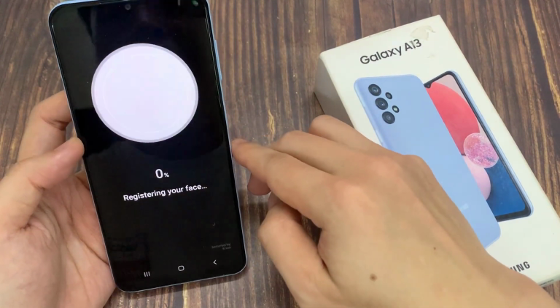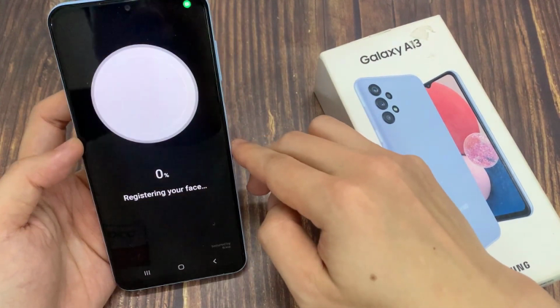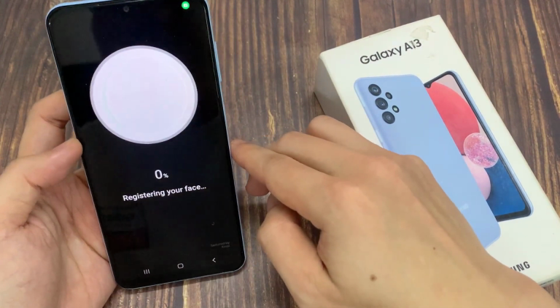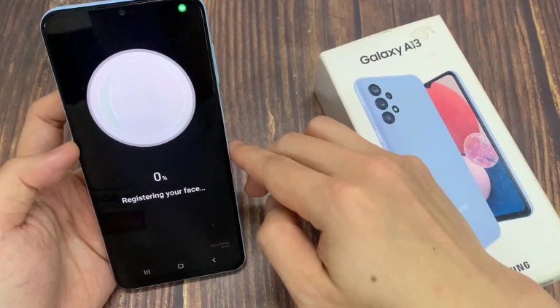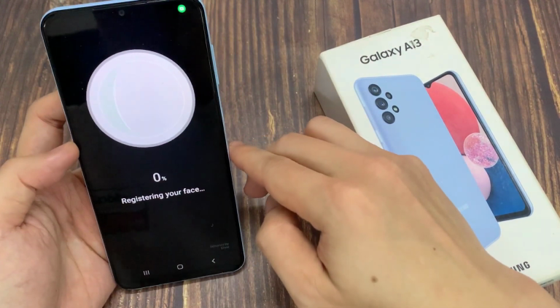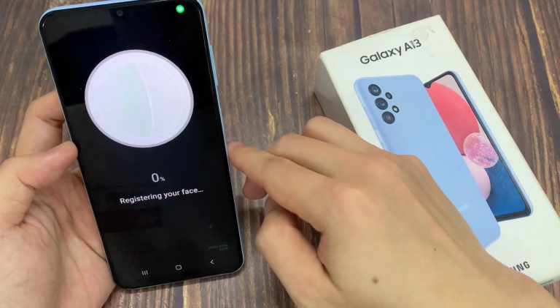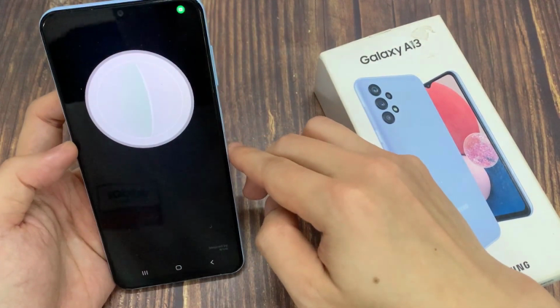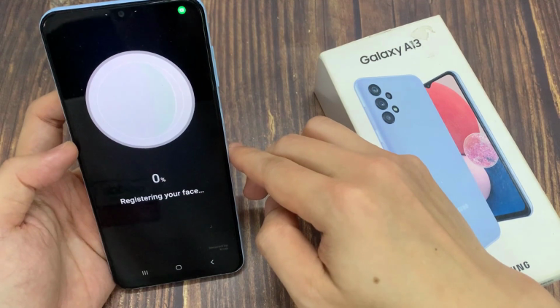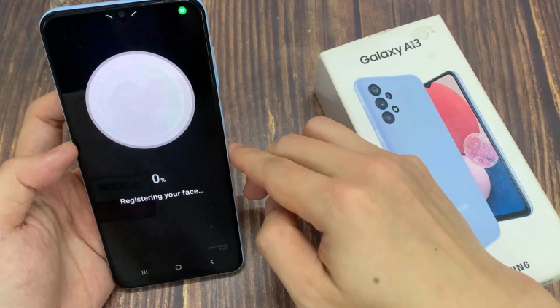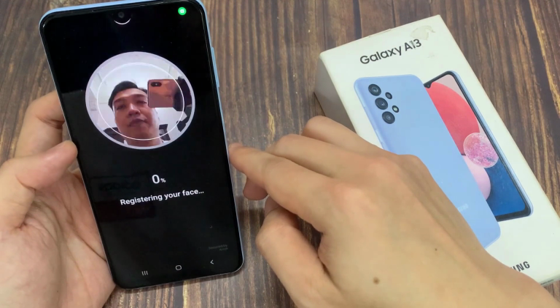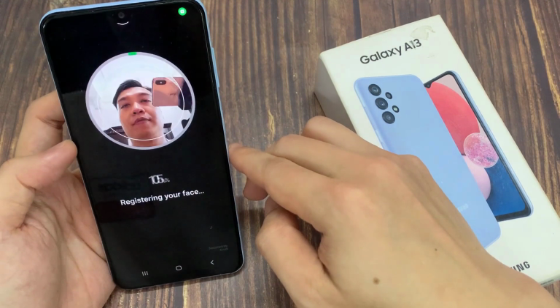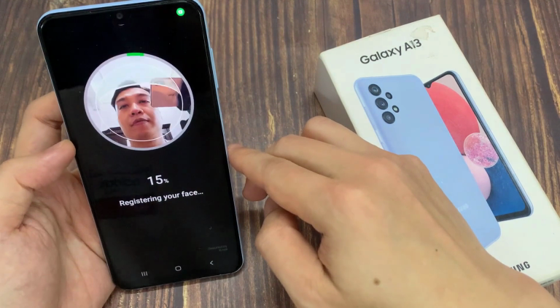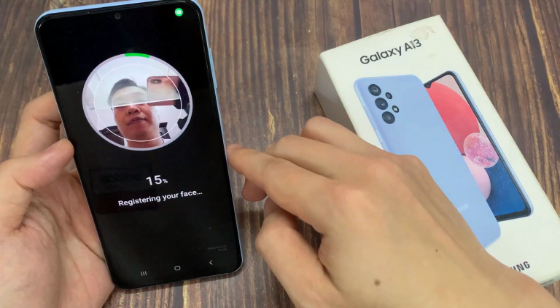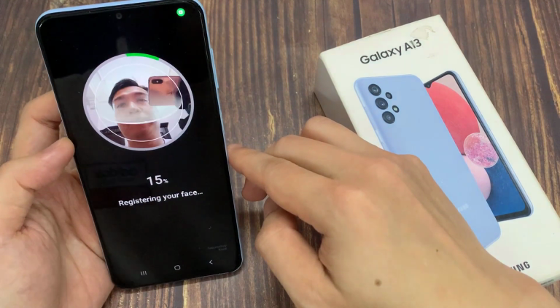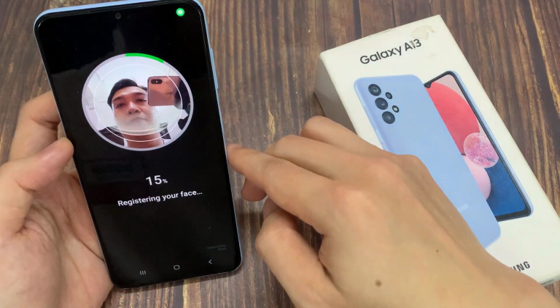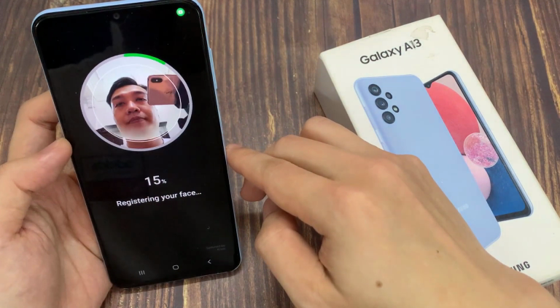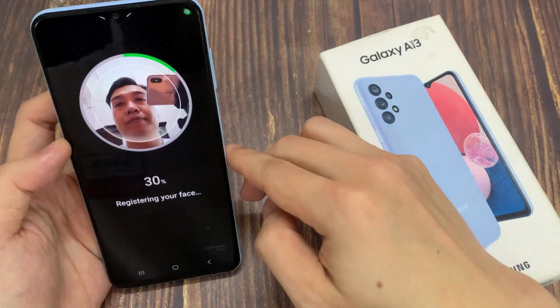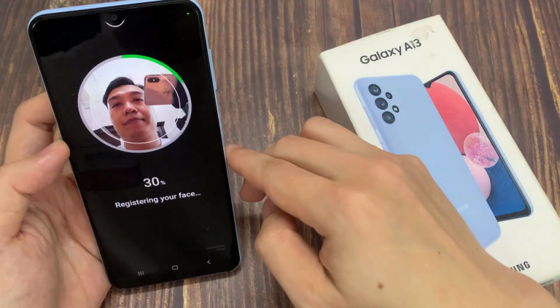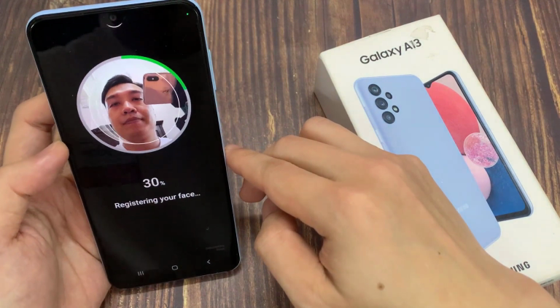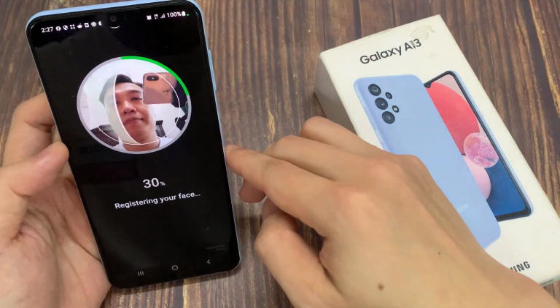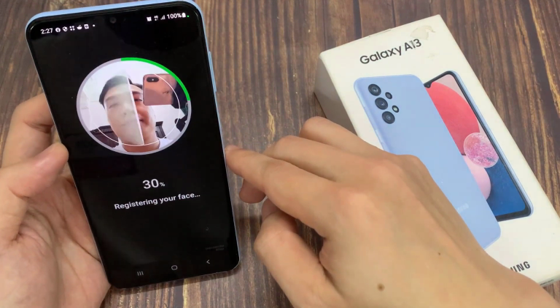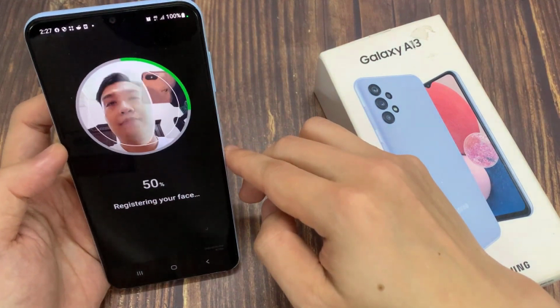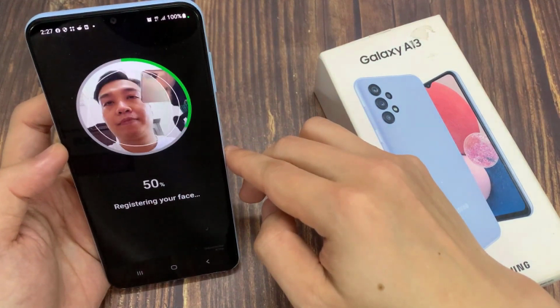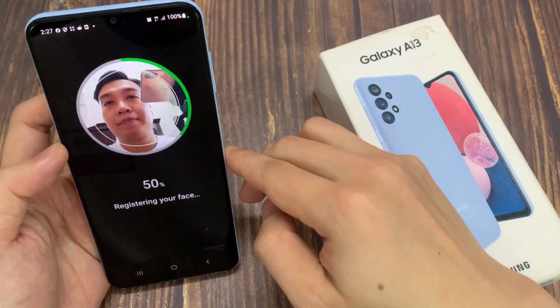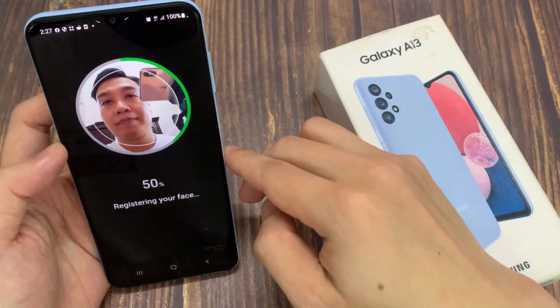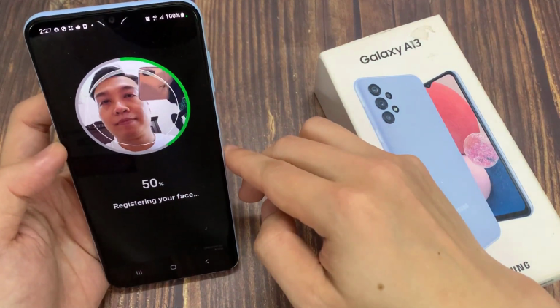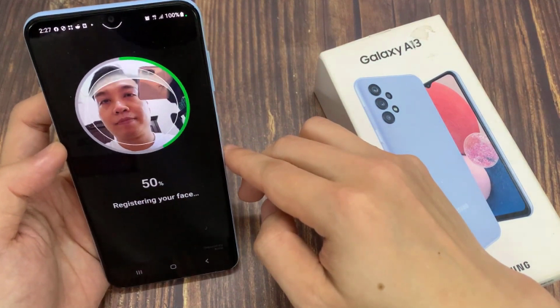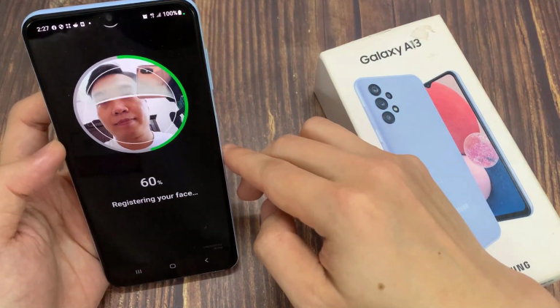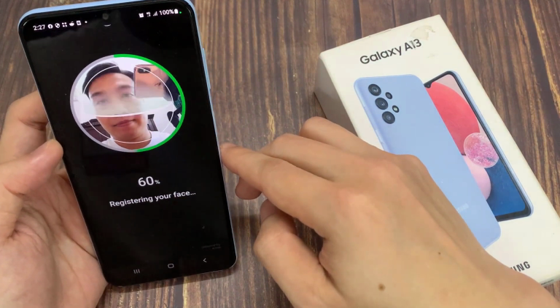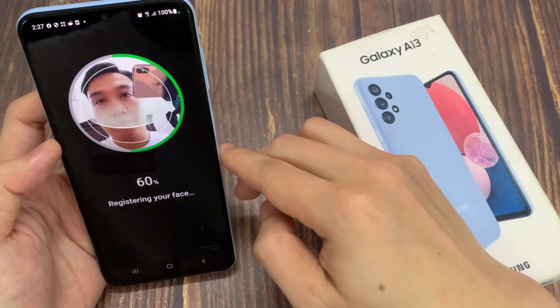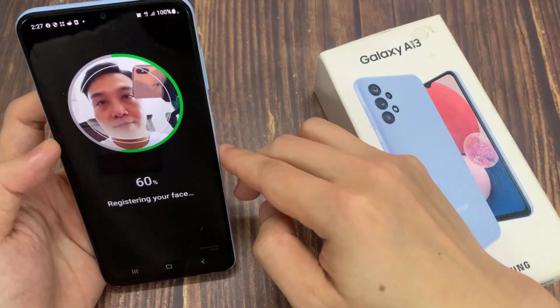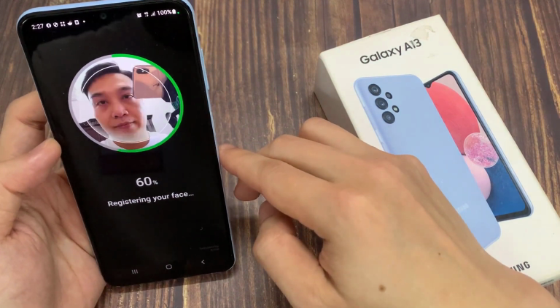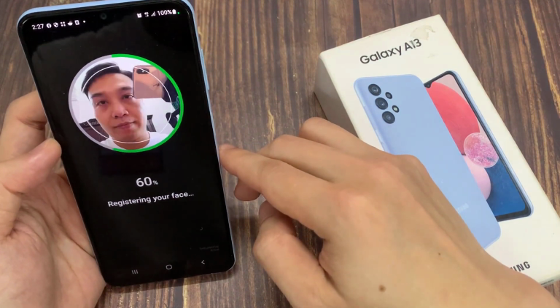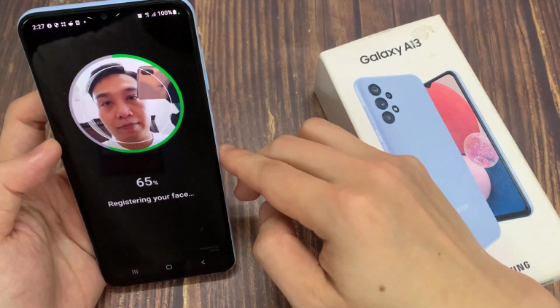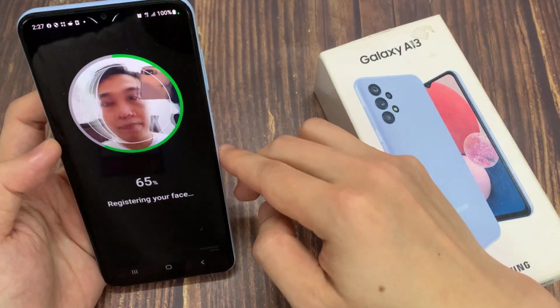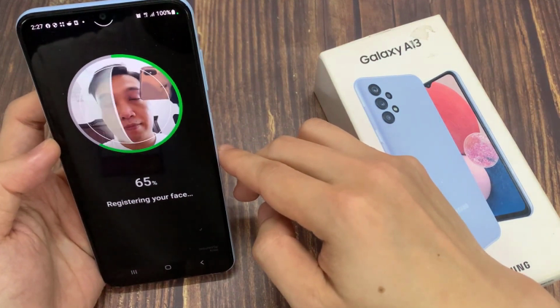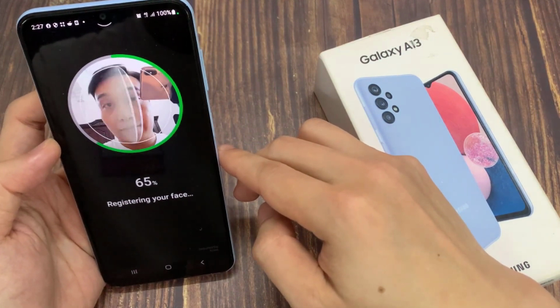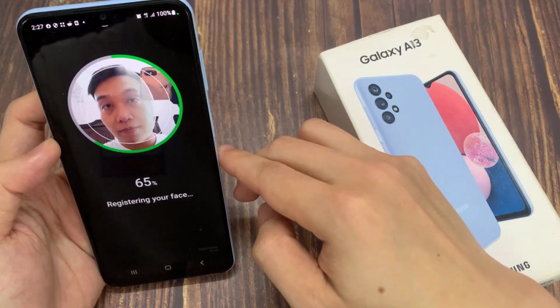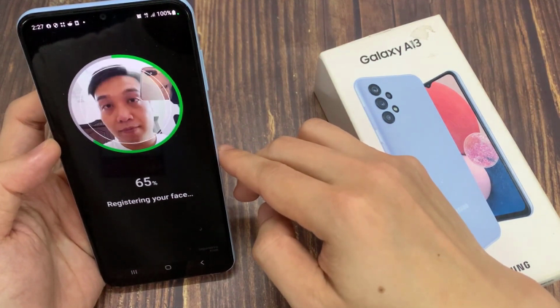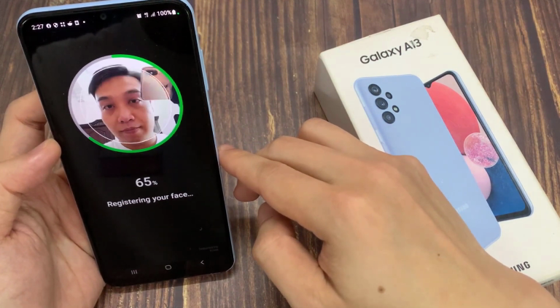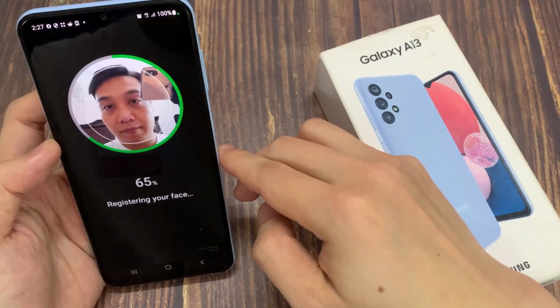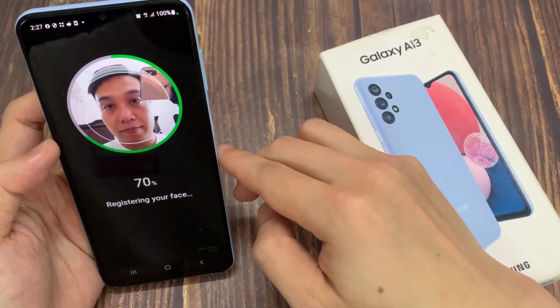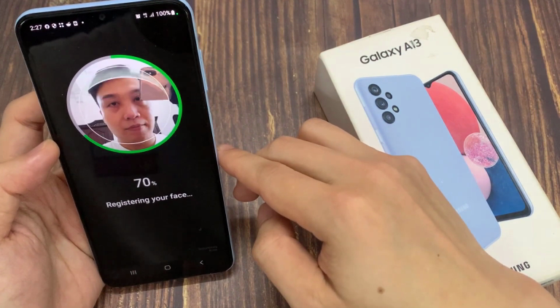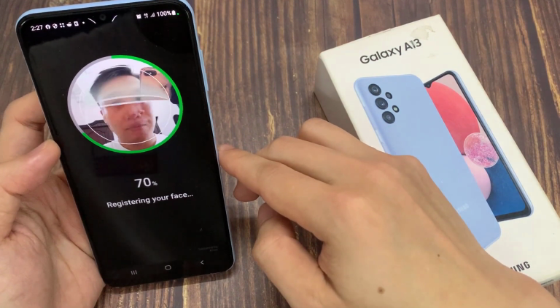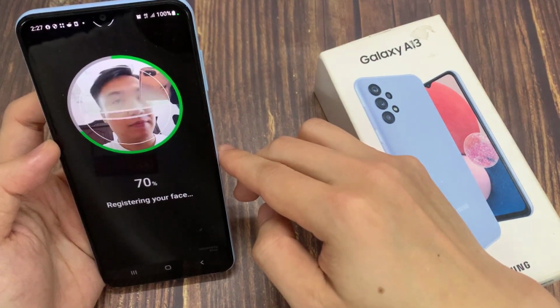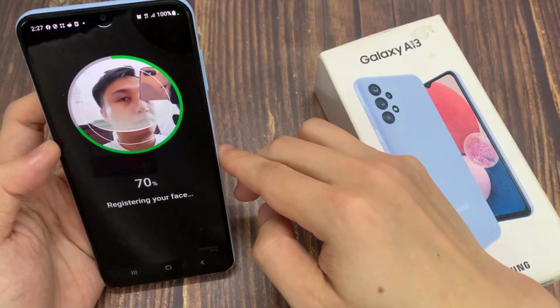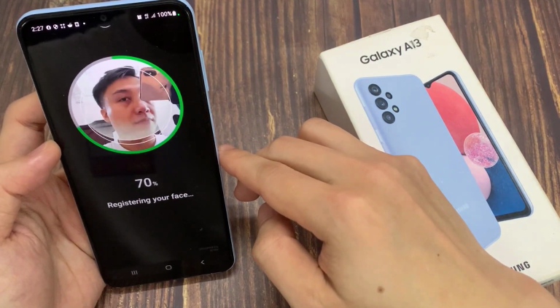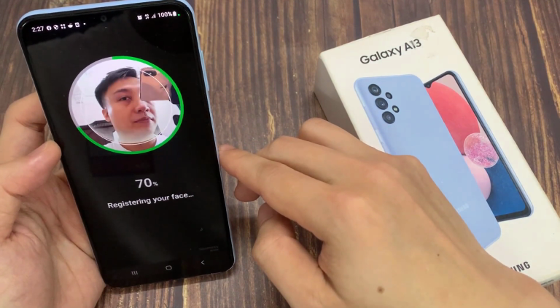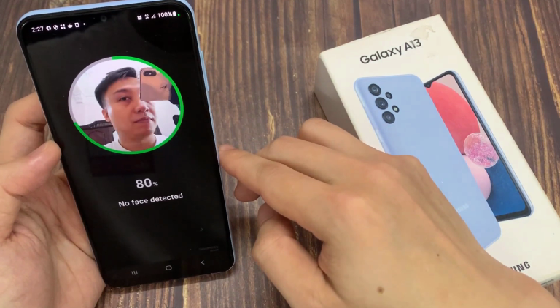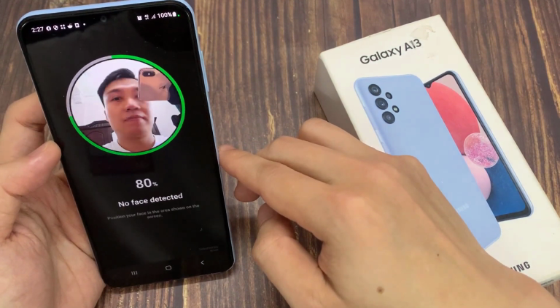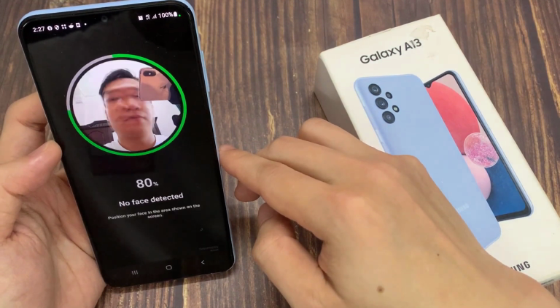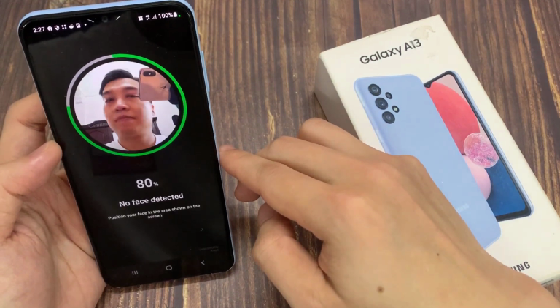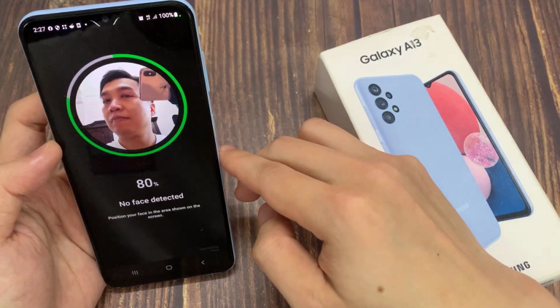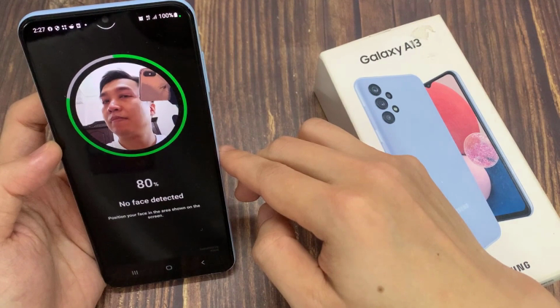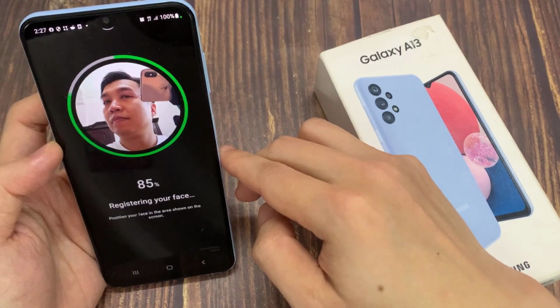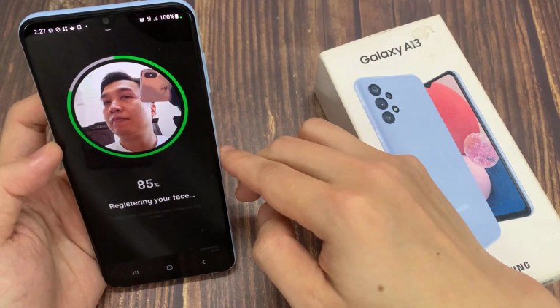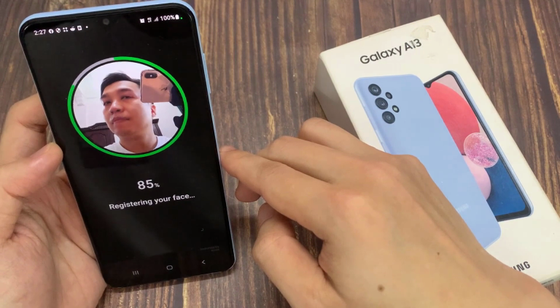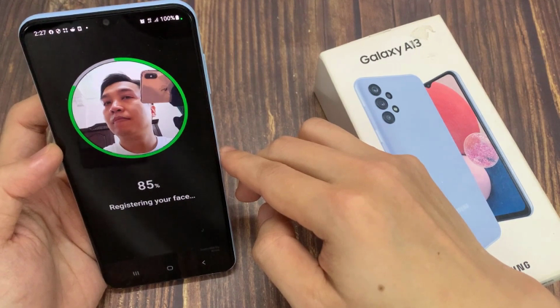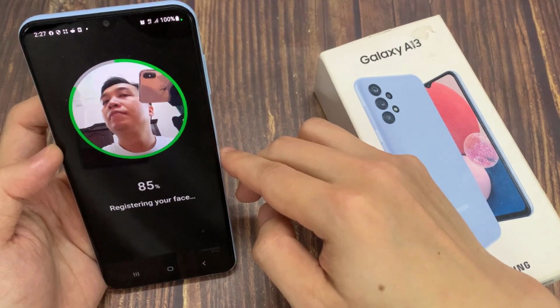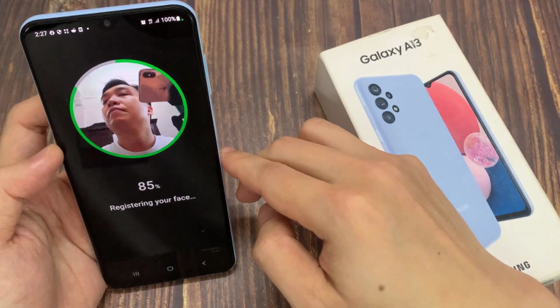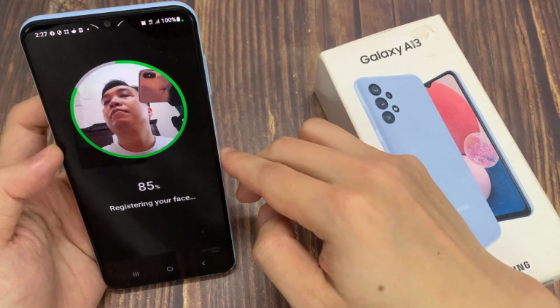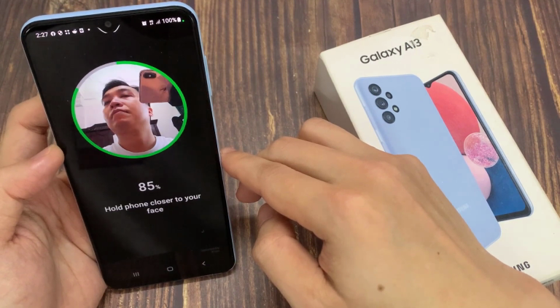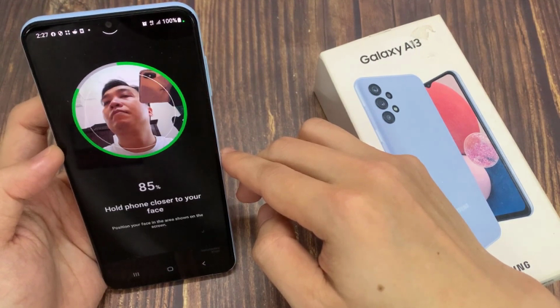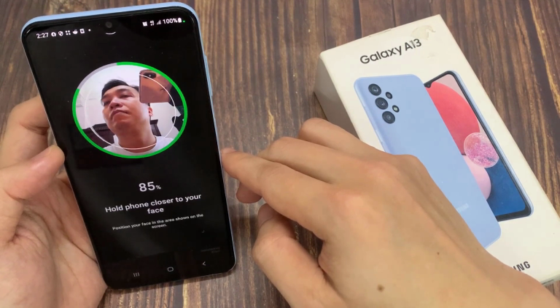In here, you need to use the front selfie camera to scan your face. Once it is done, tap on the done button.